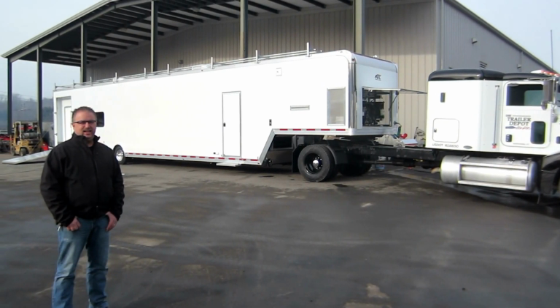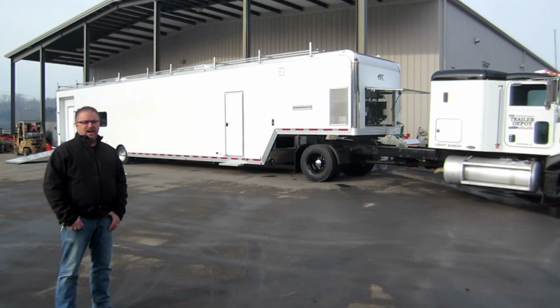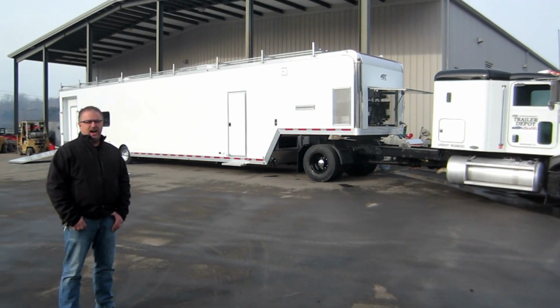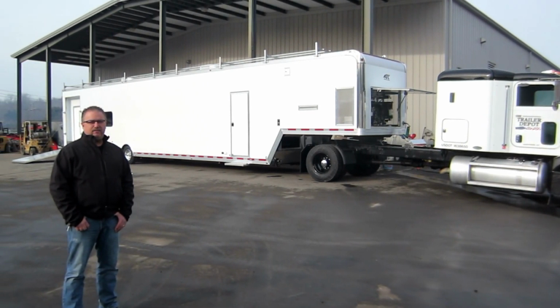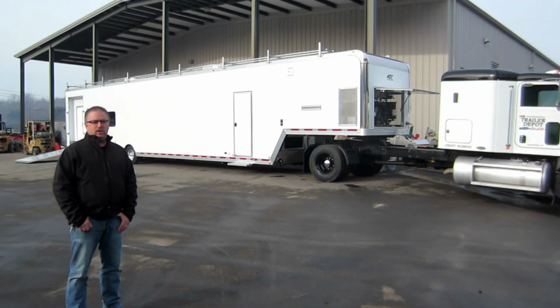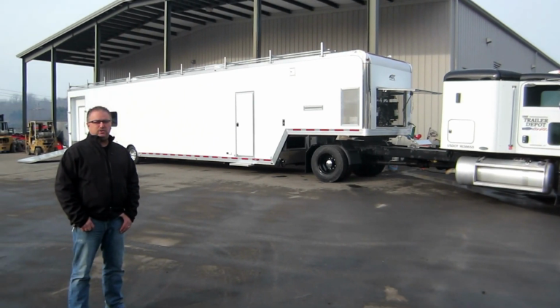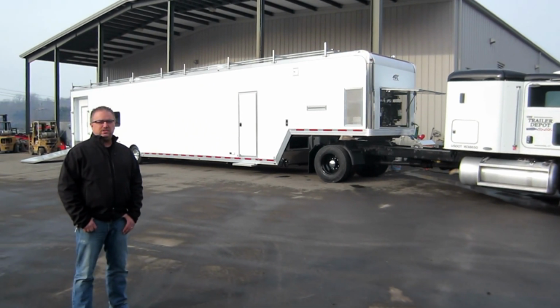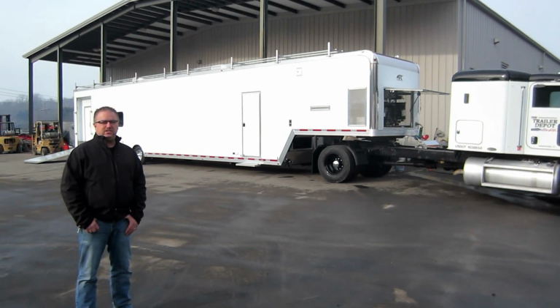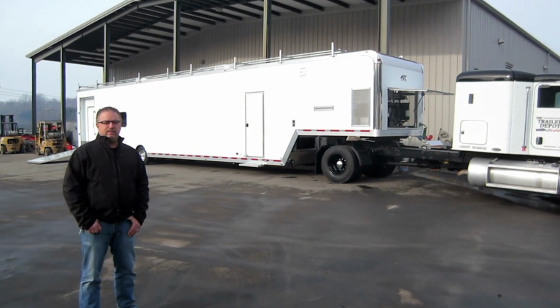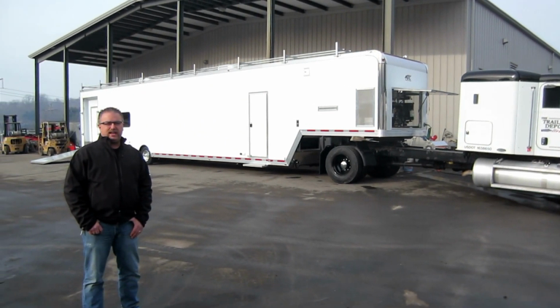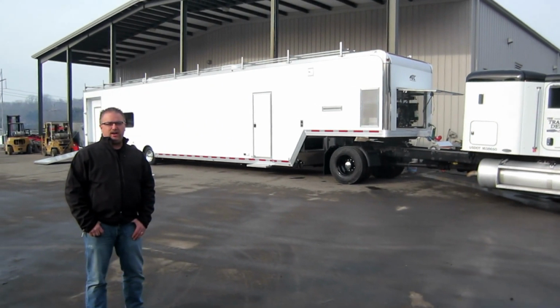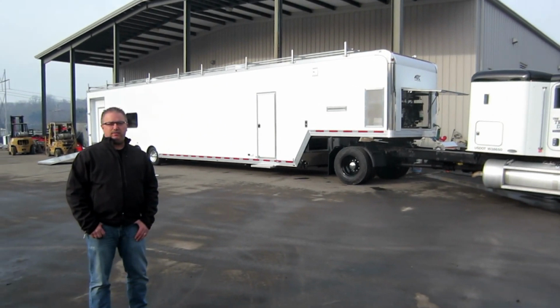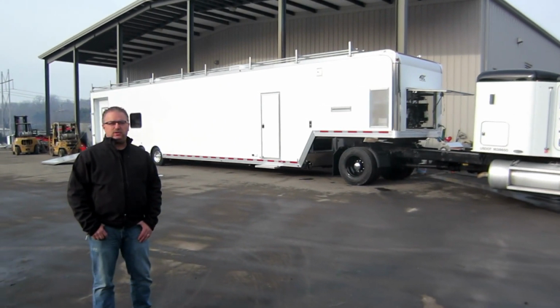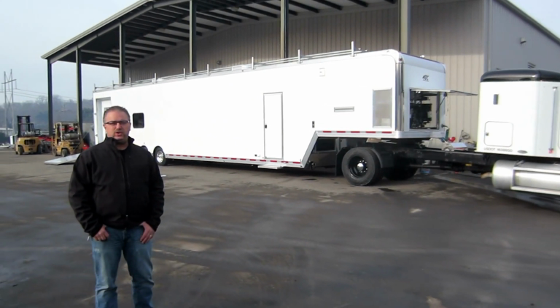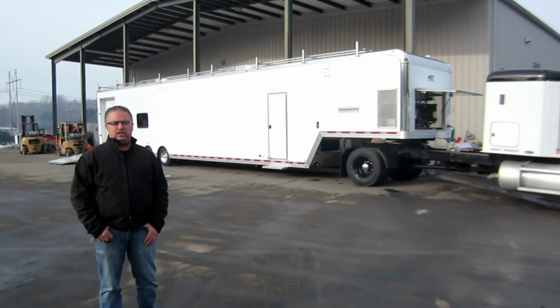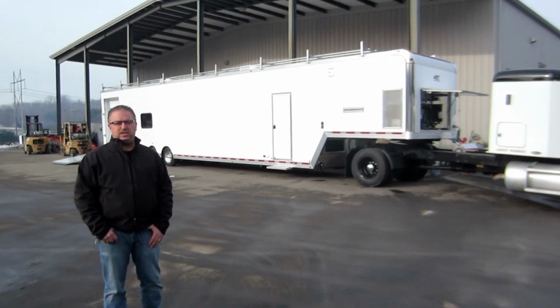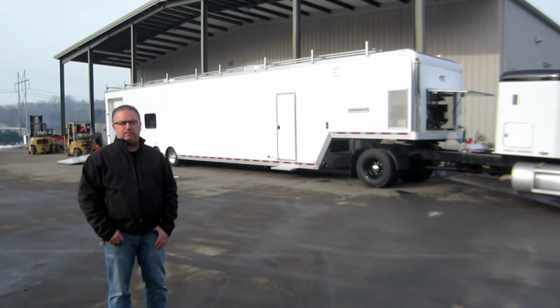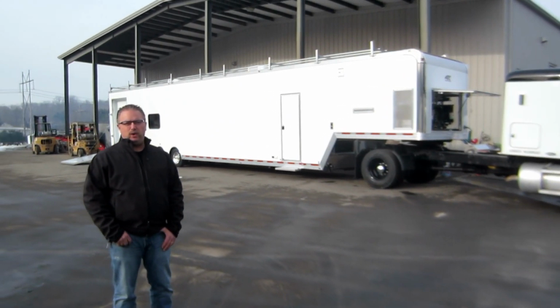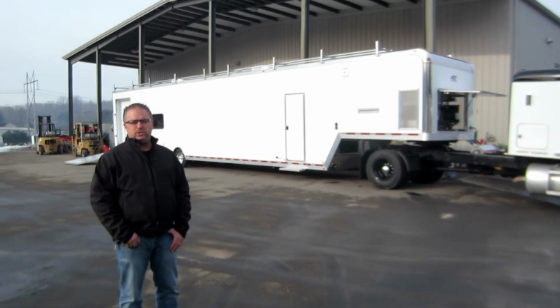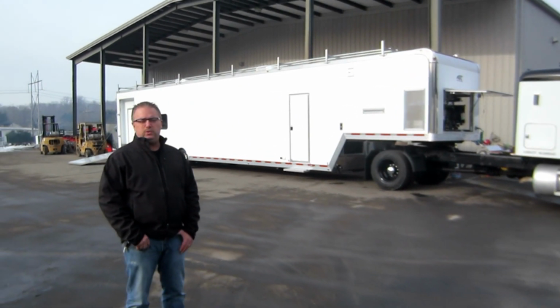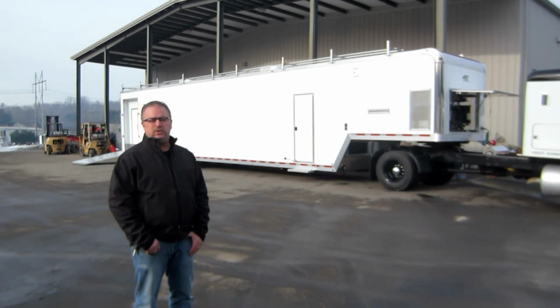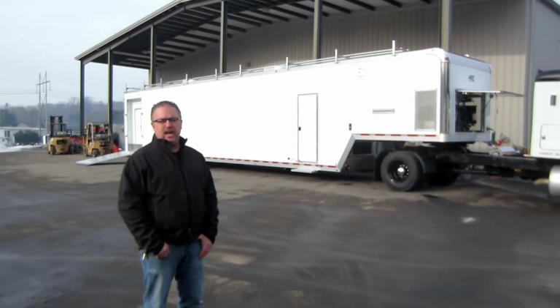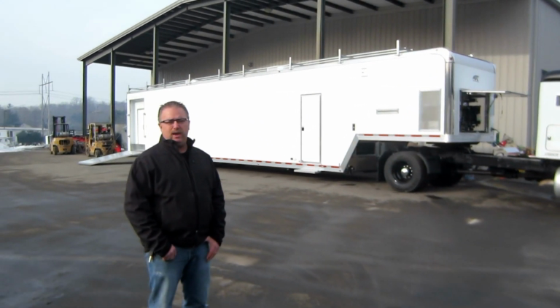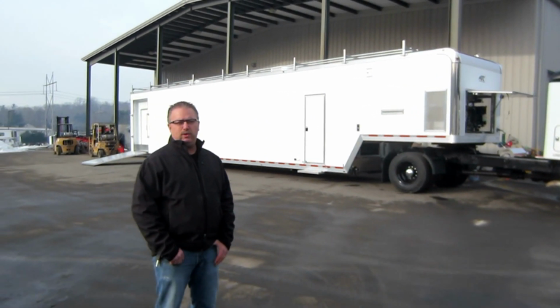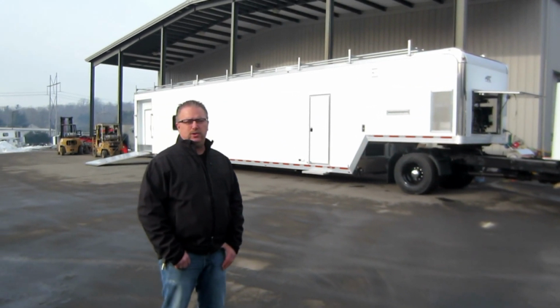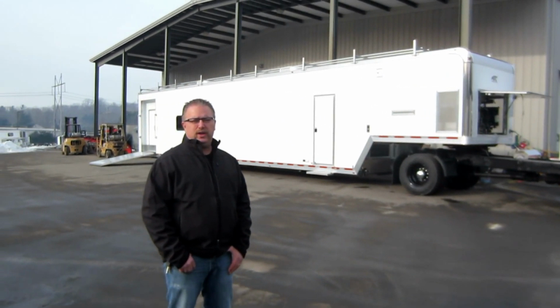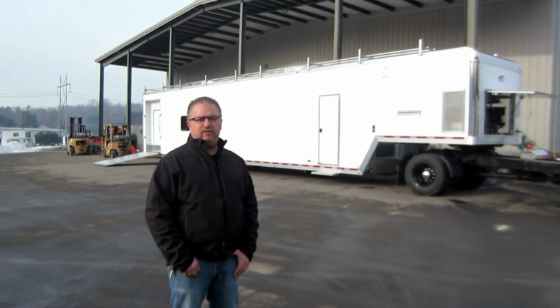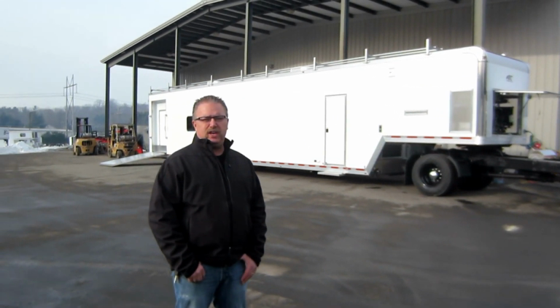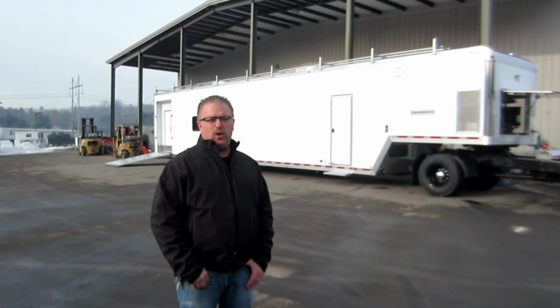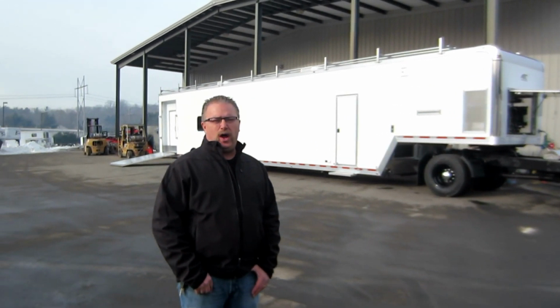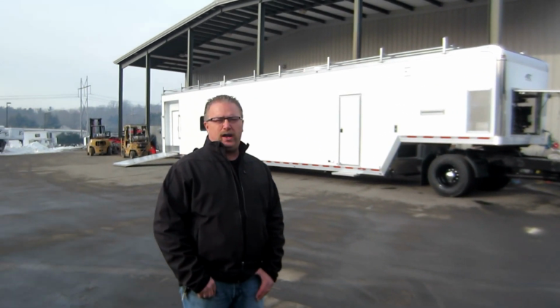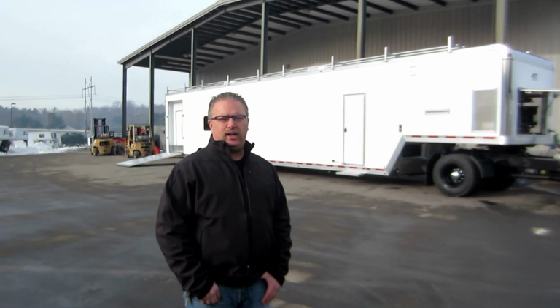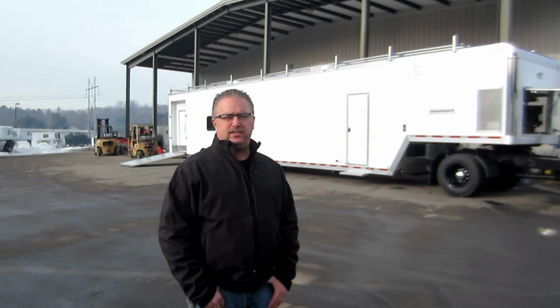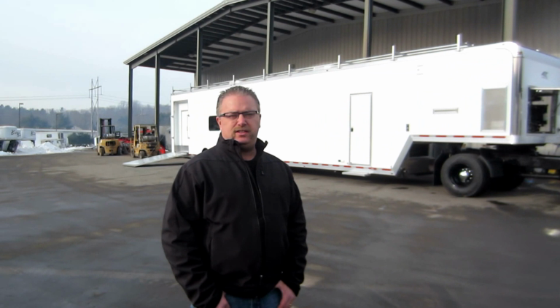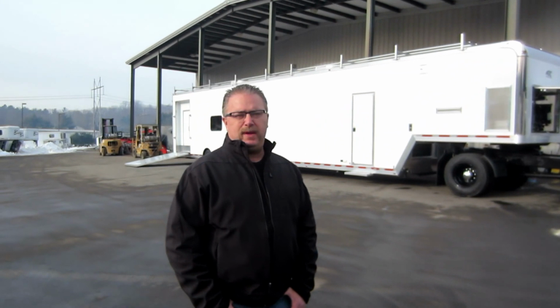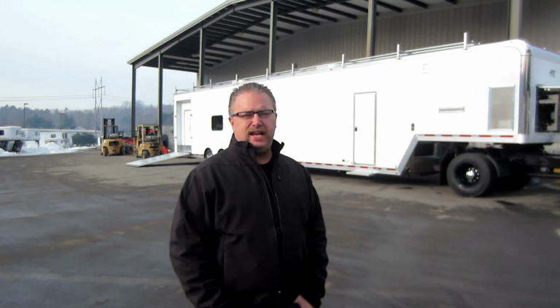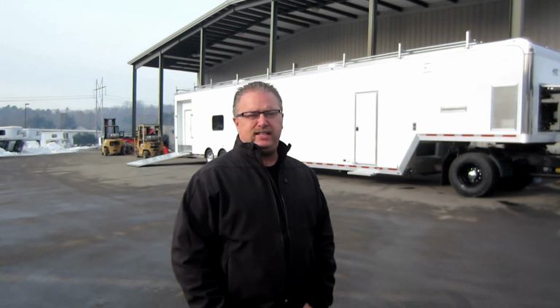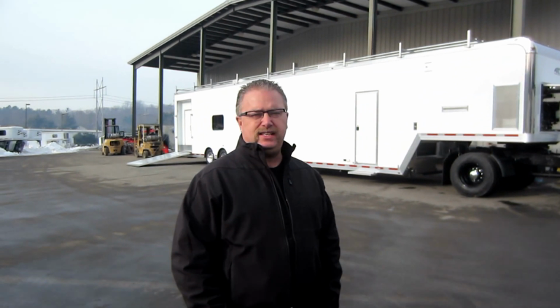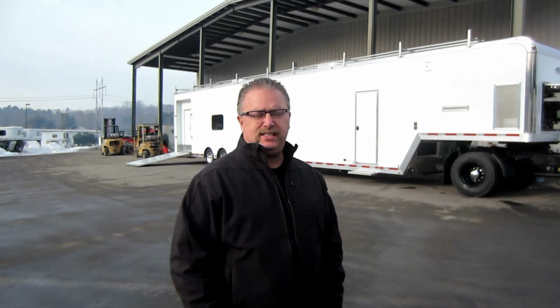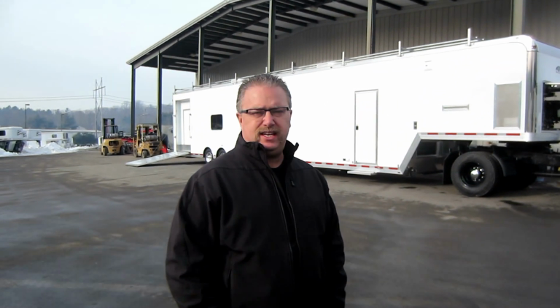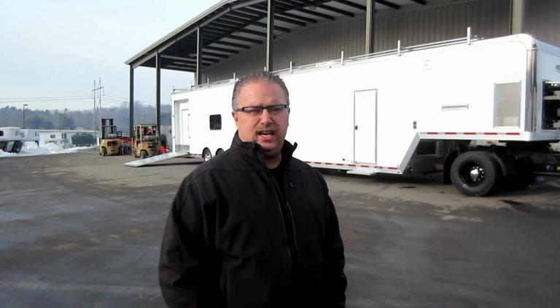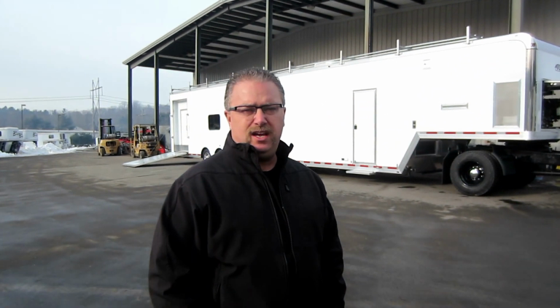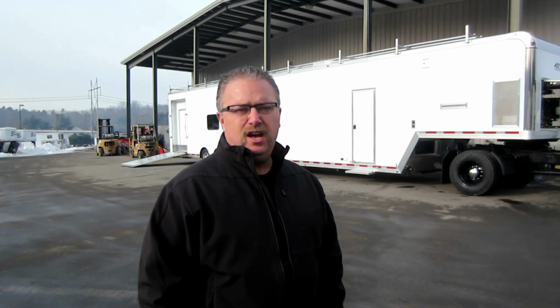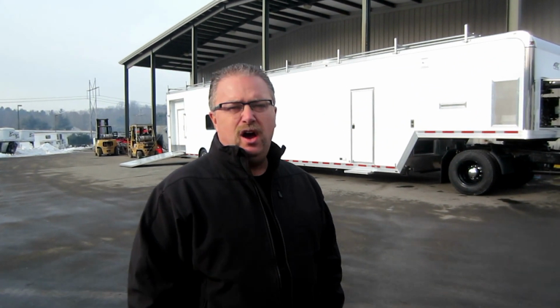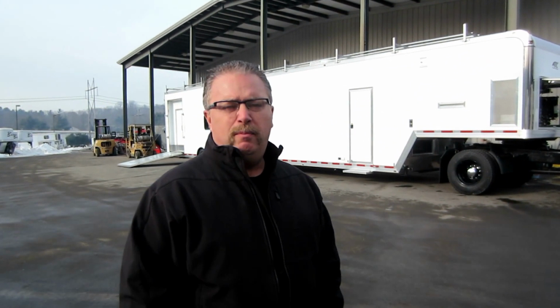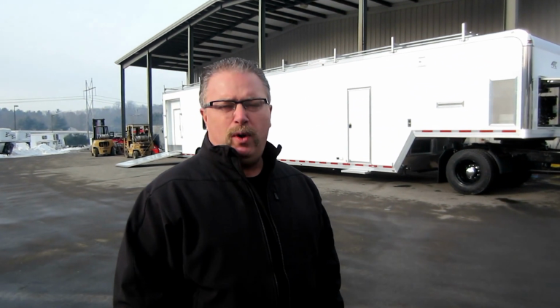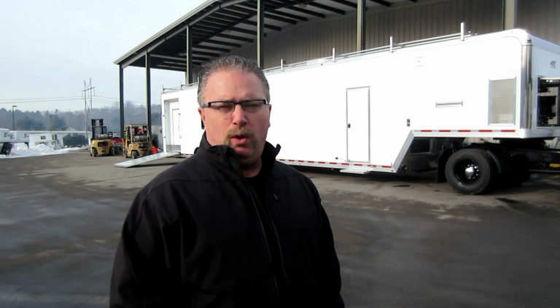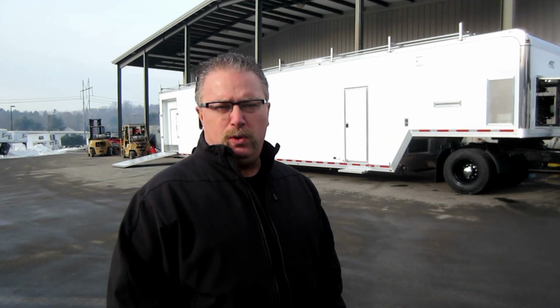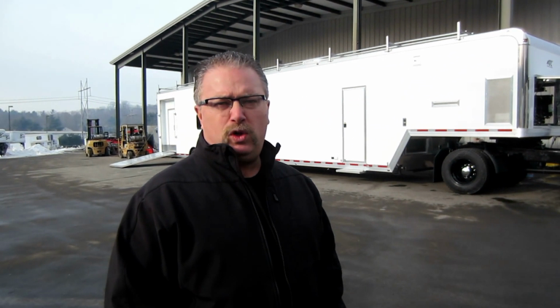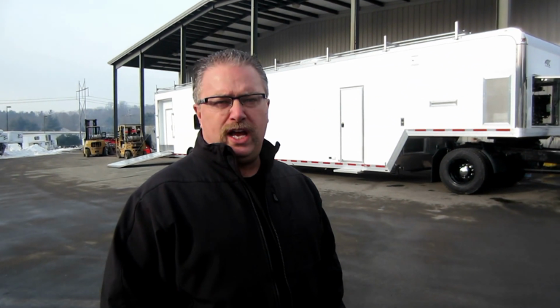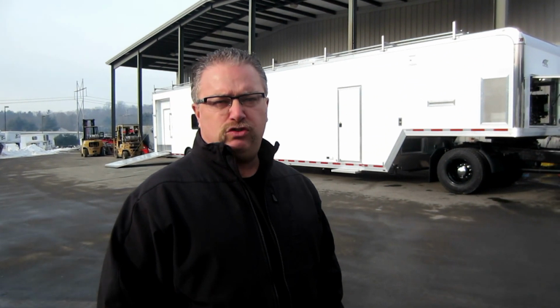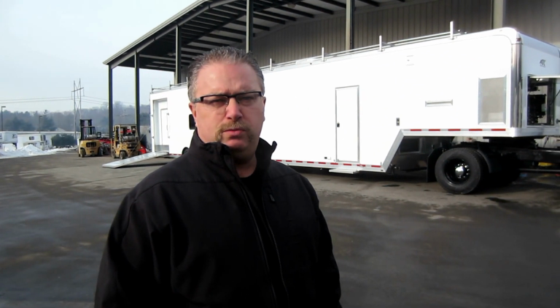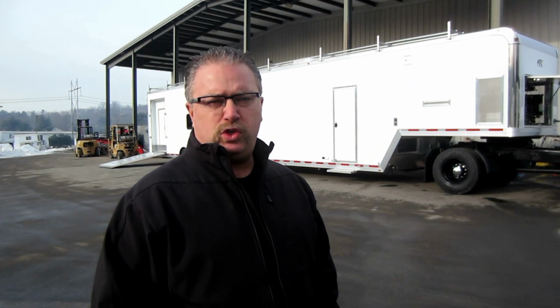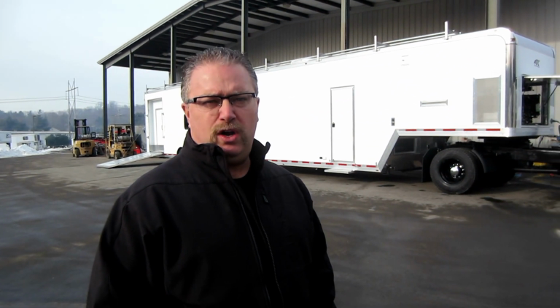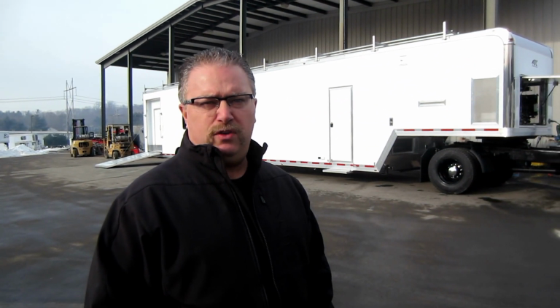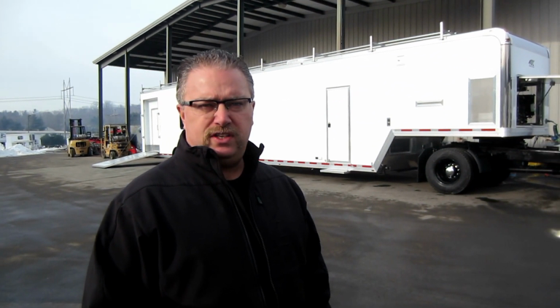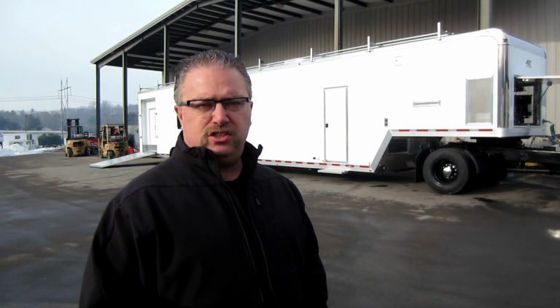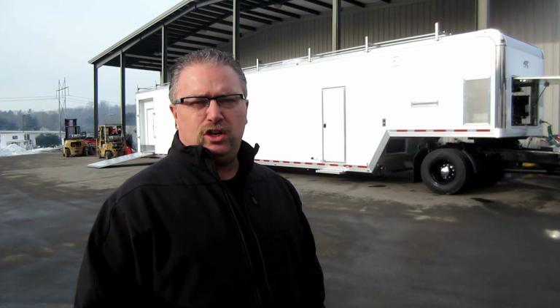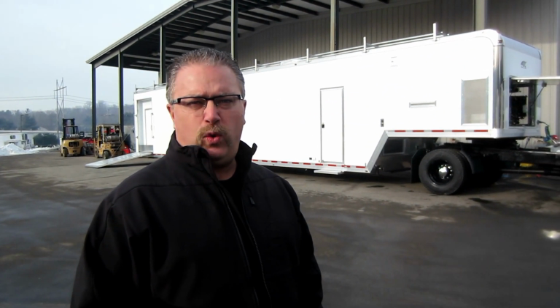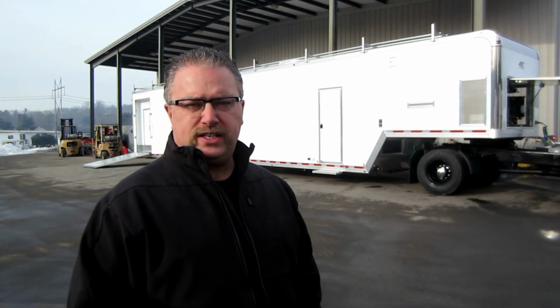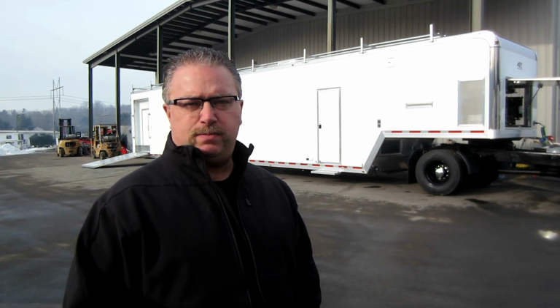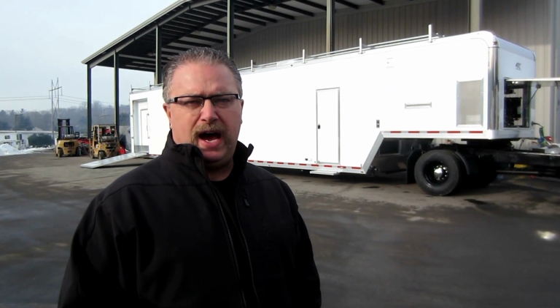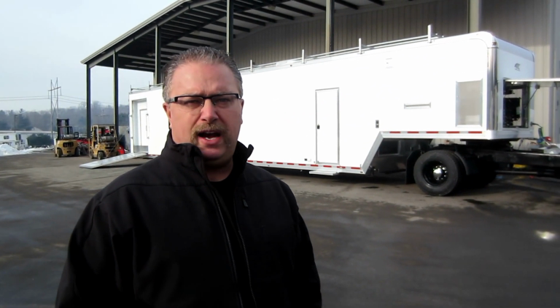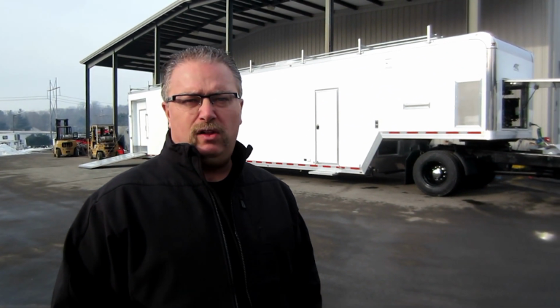Hi folks, this is Mike here from the Trailer Depot. Today we're doing a video on a custom ATC mobile classroom trailer. This is the Quest model.